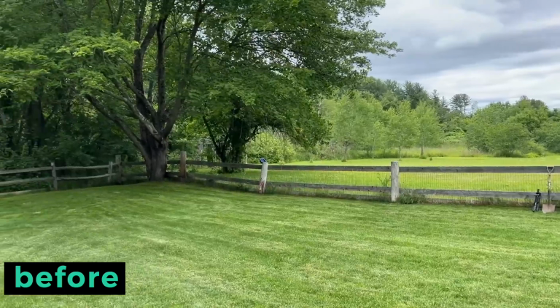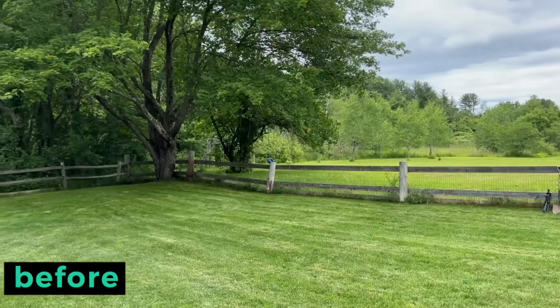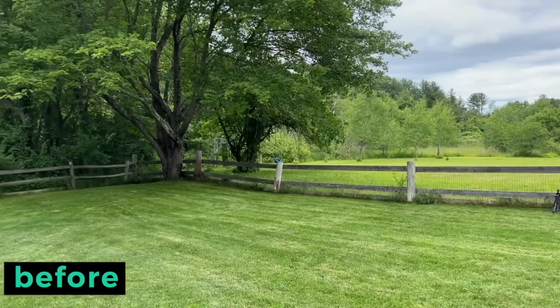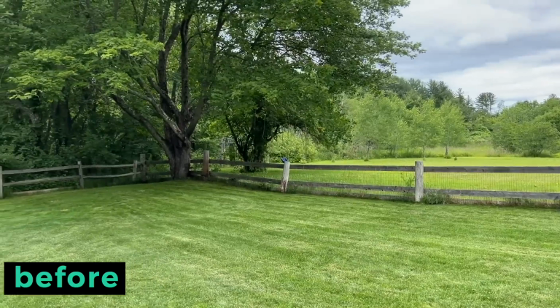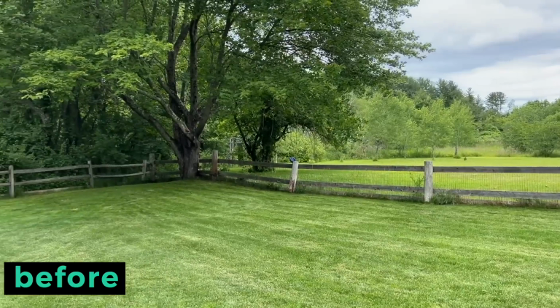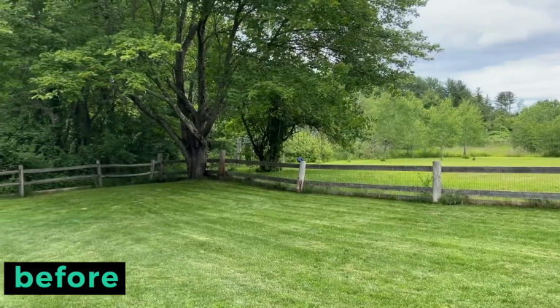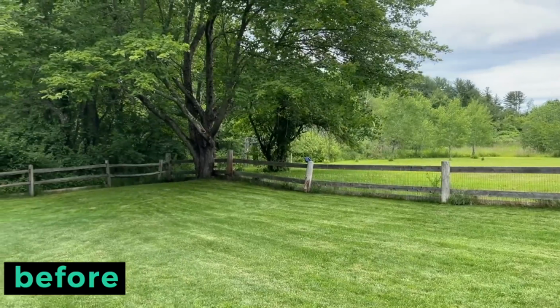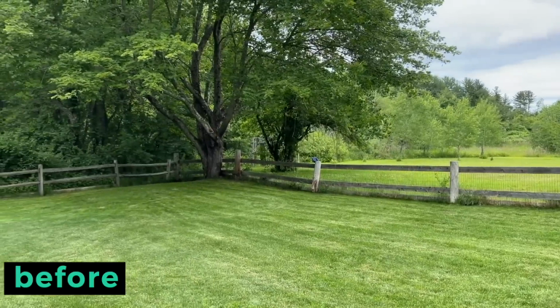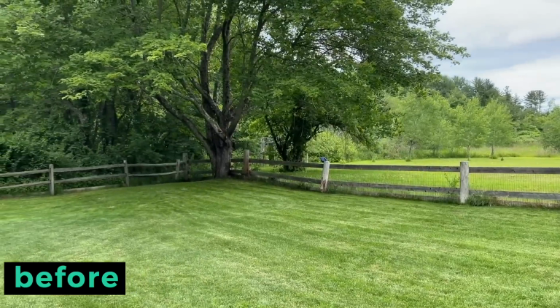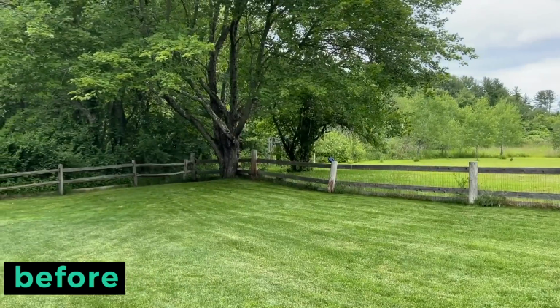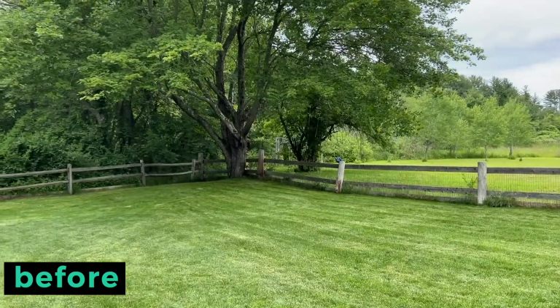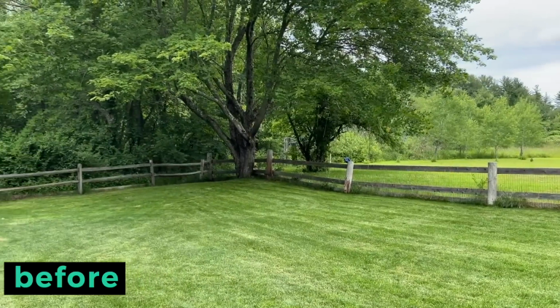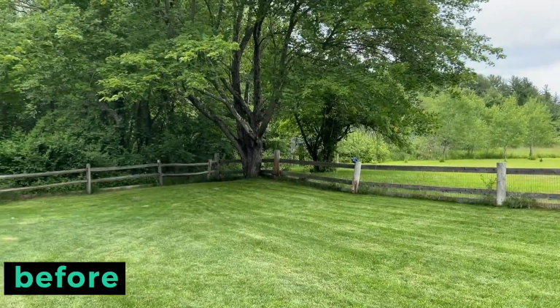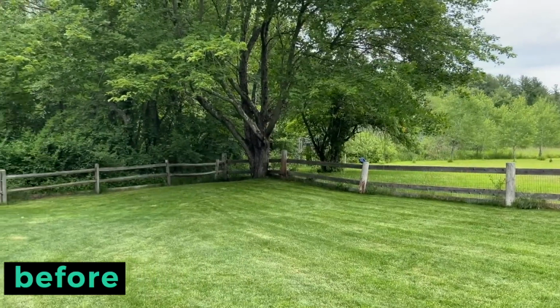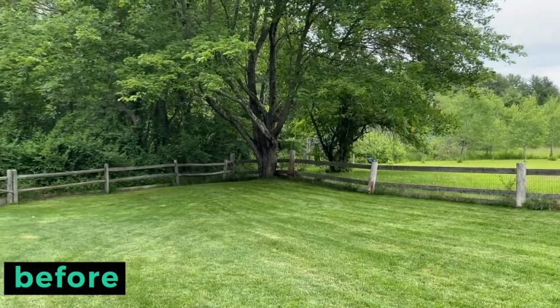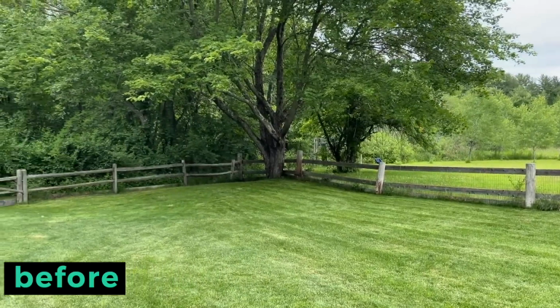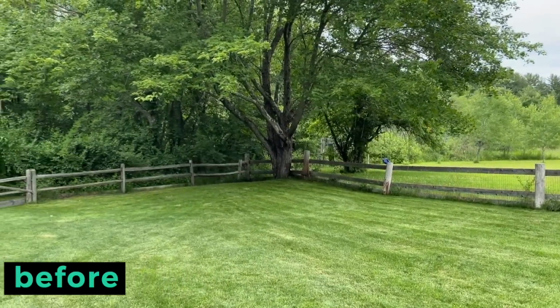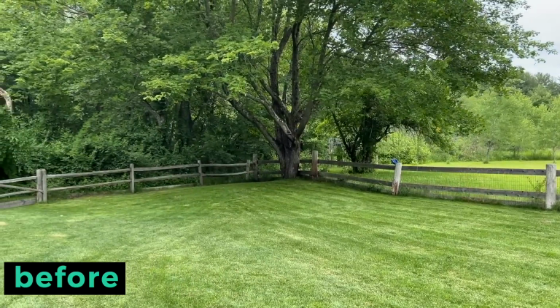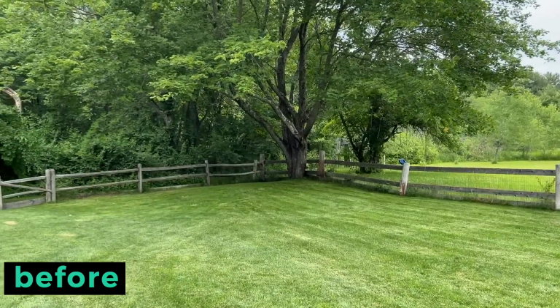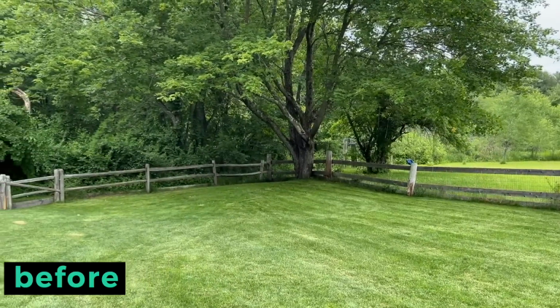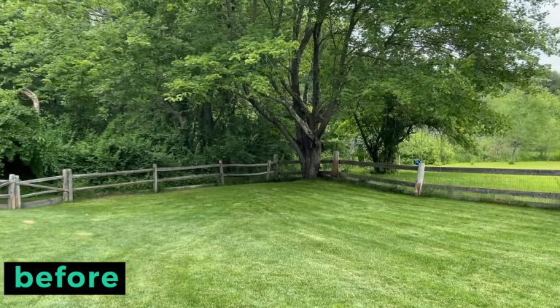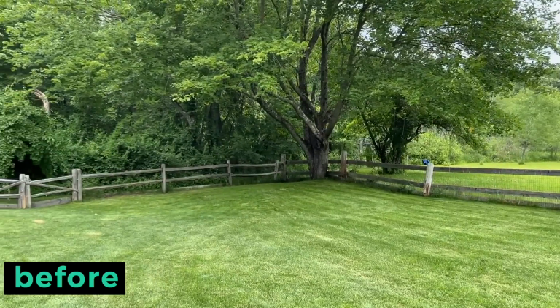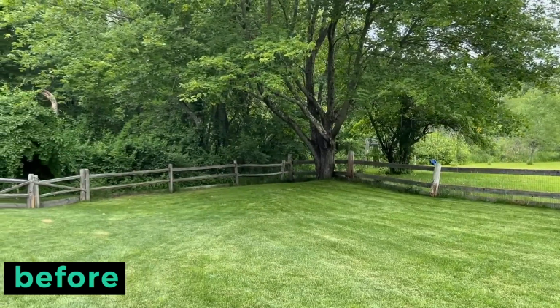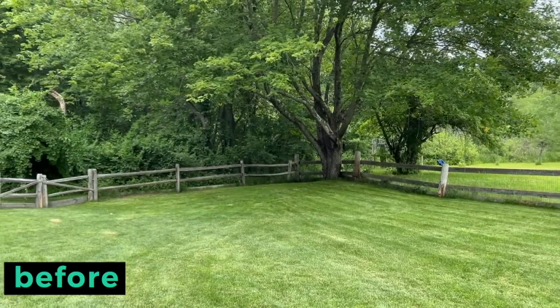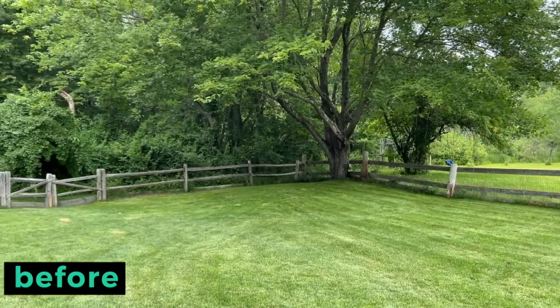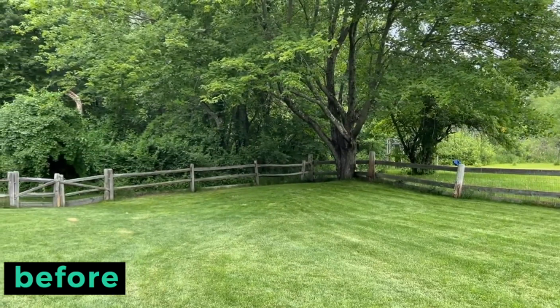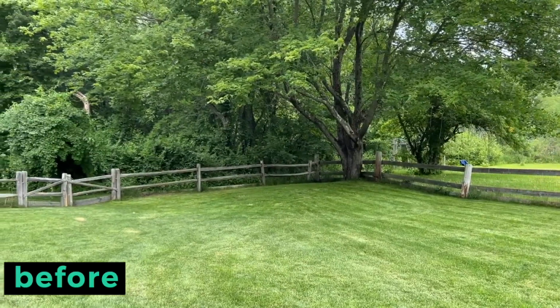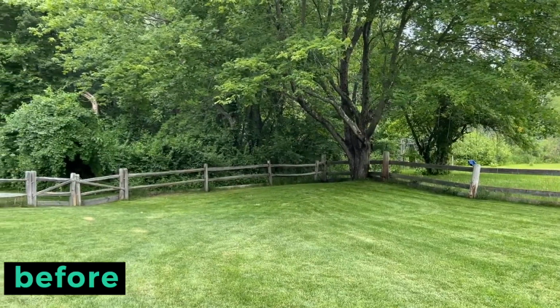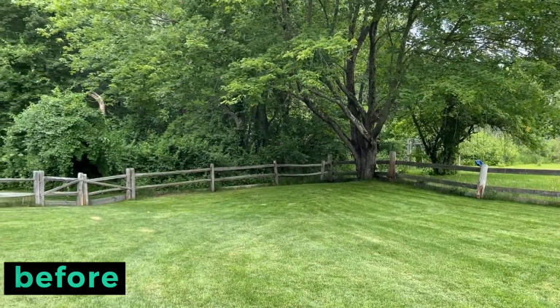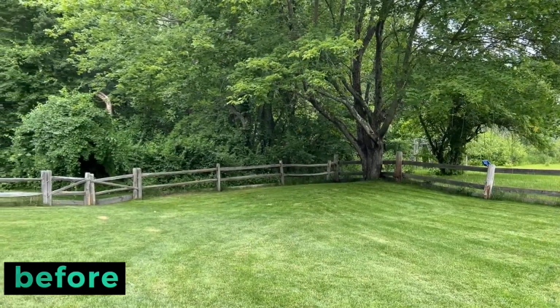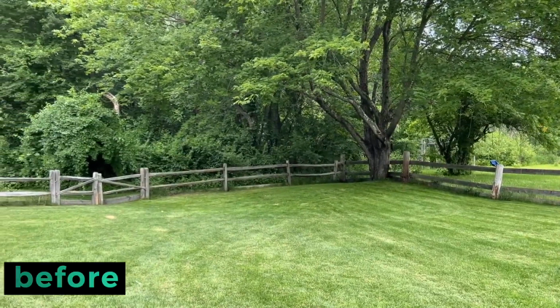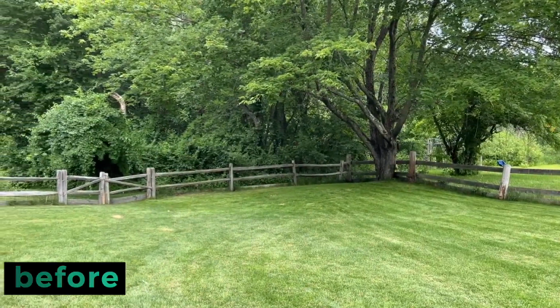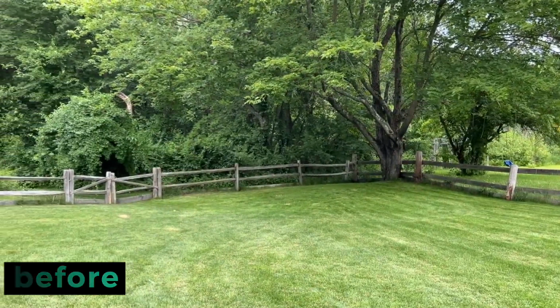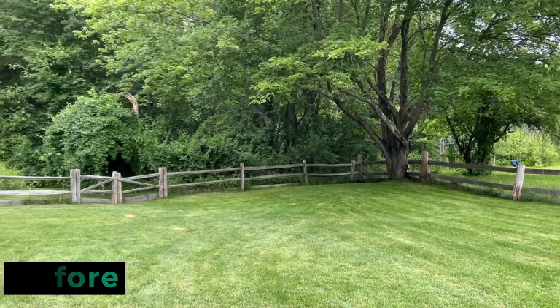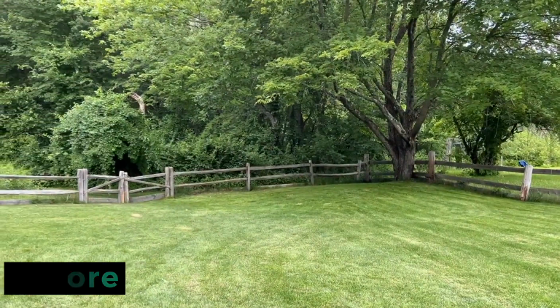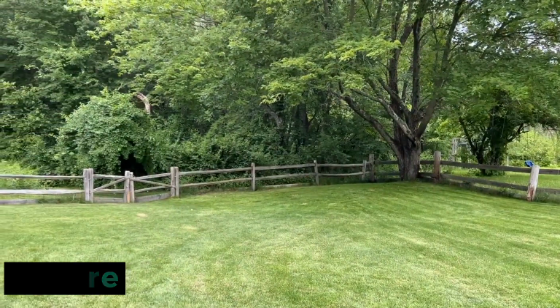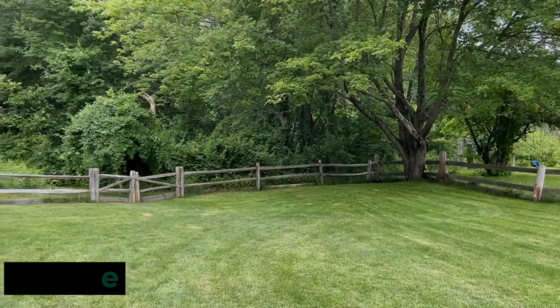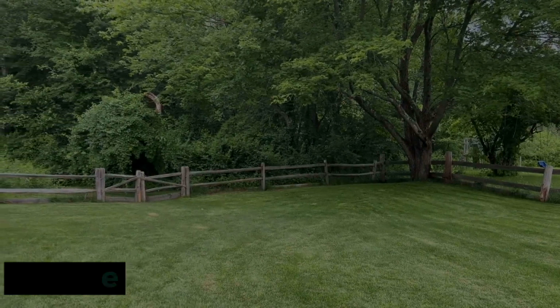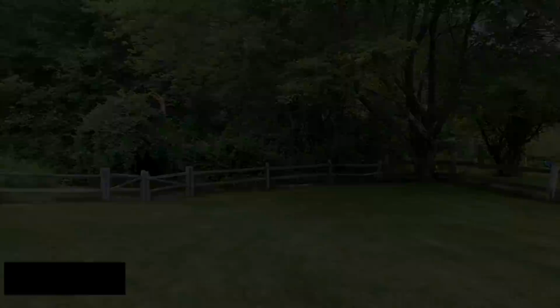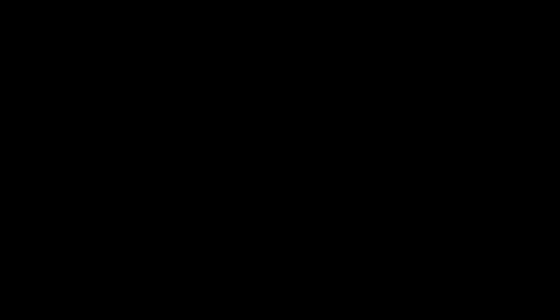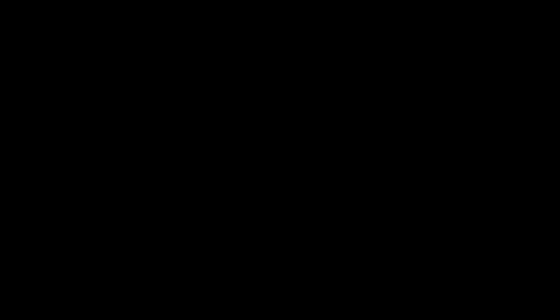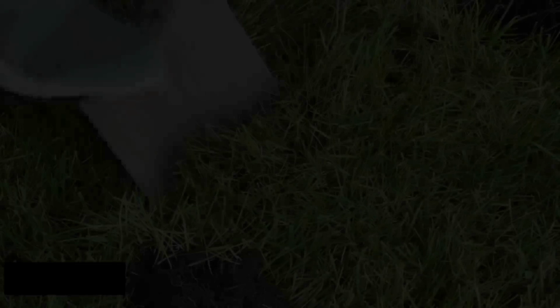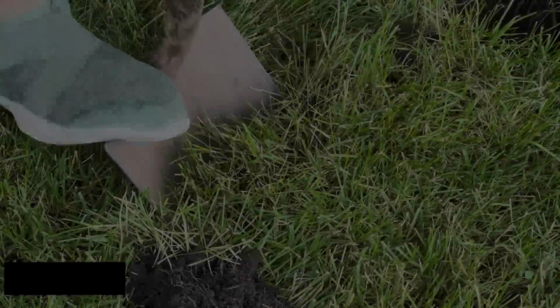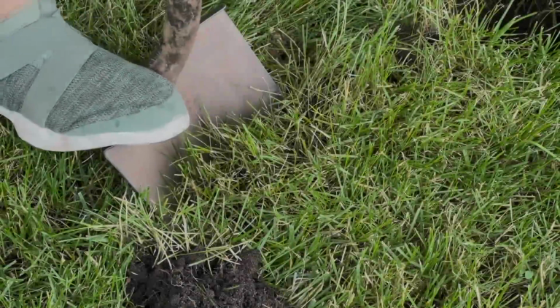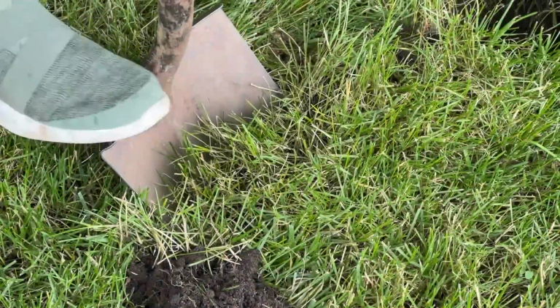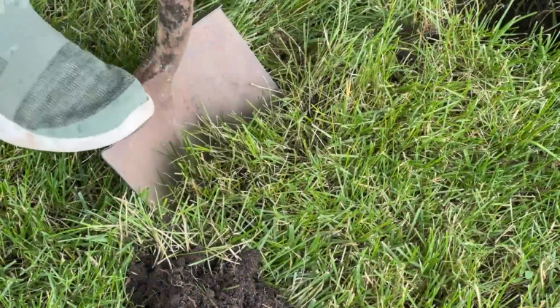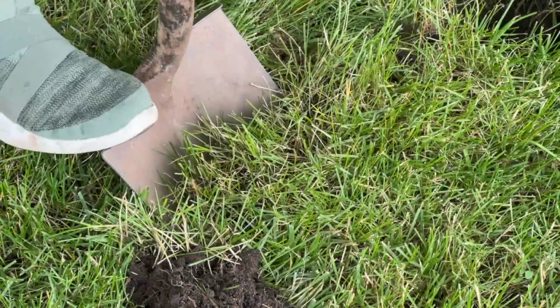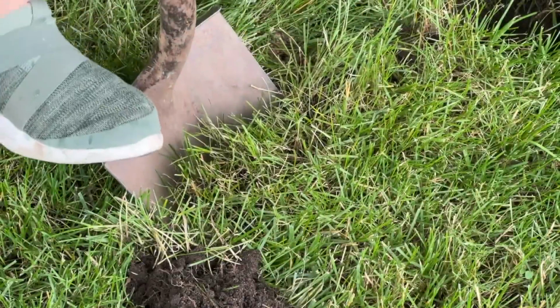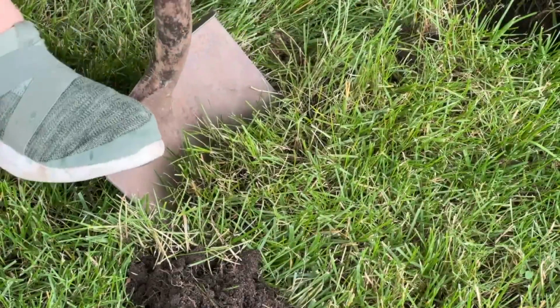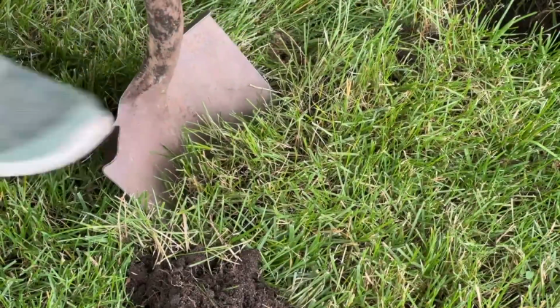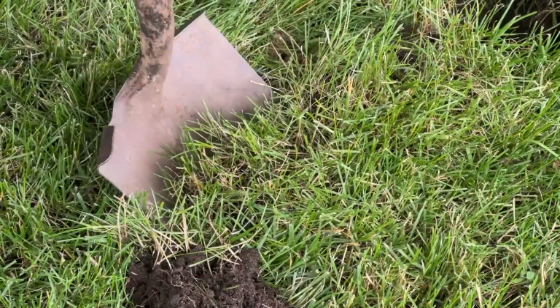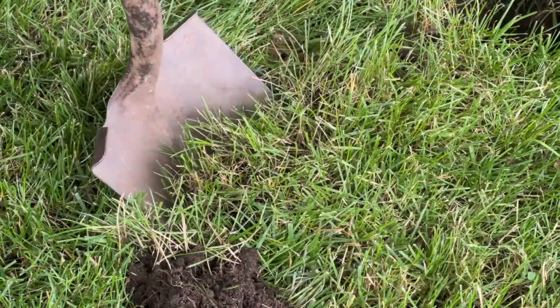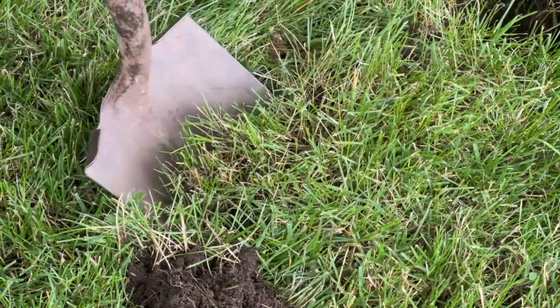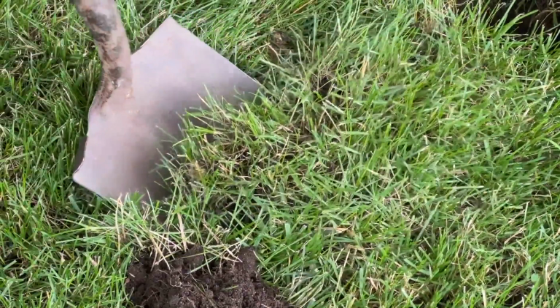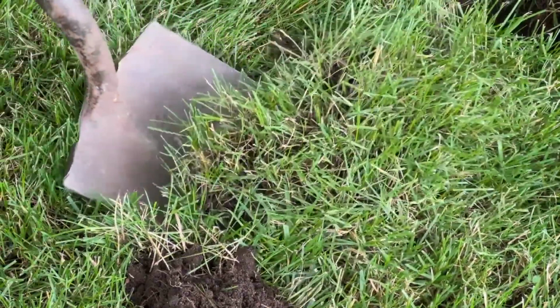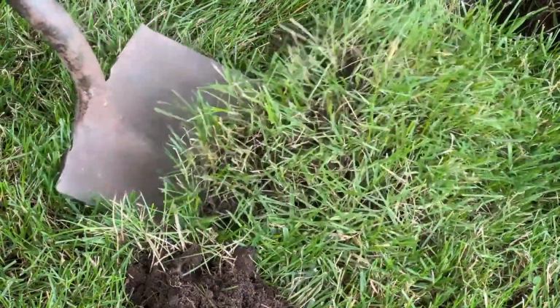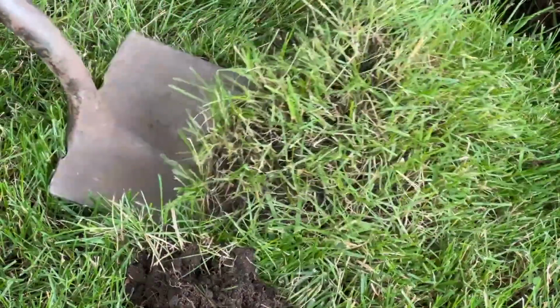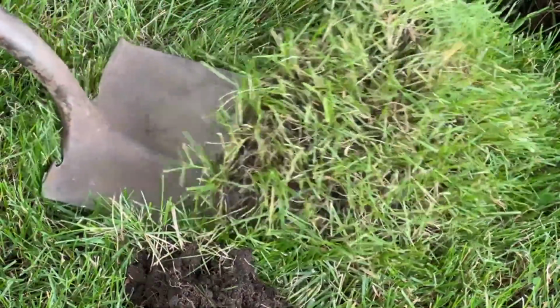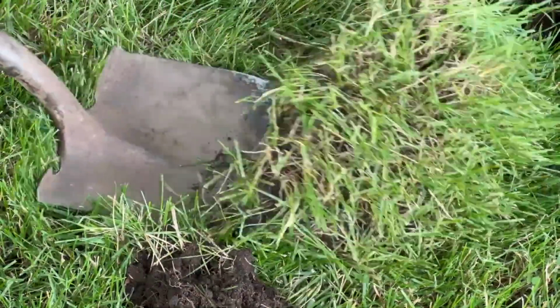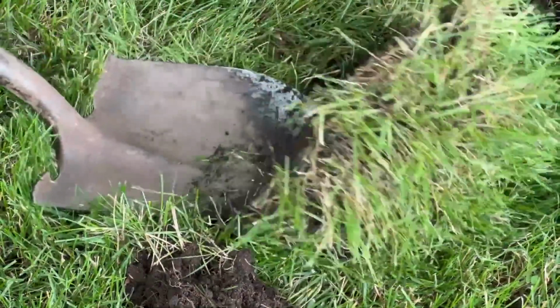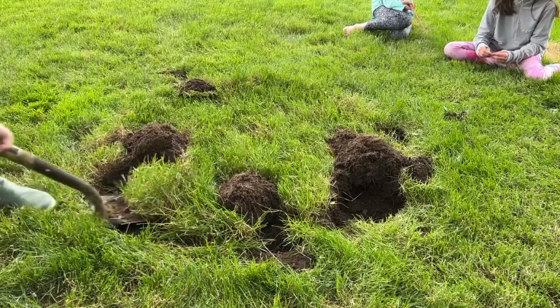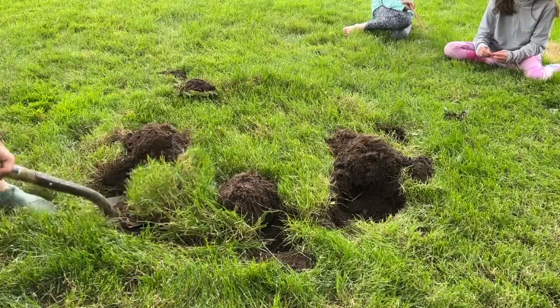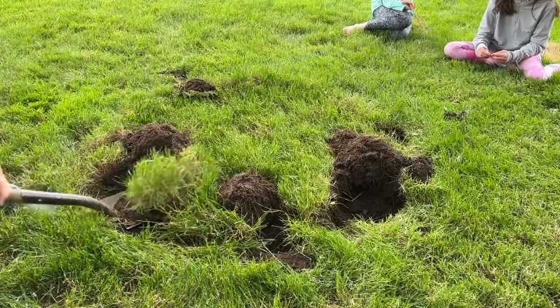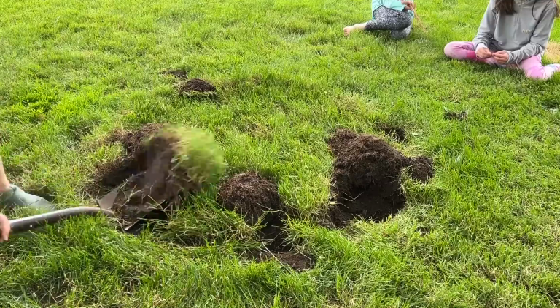Hey, I'm Brianna and today I'm excited to show you how I transformed my backyard from a blank space into a cozy outdoor family room.